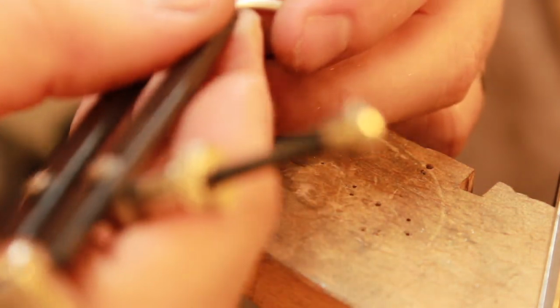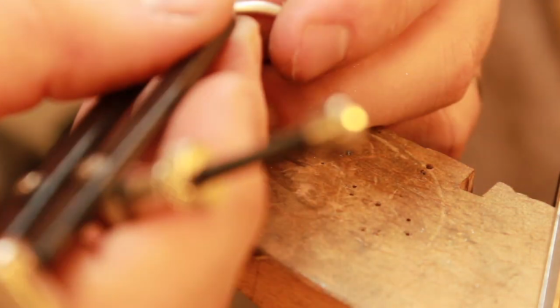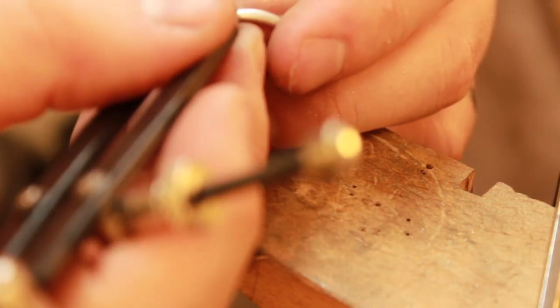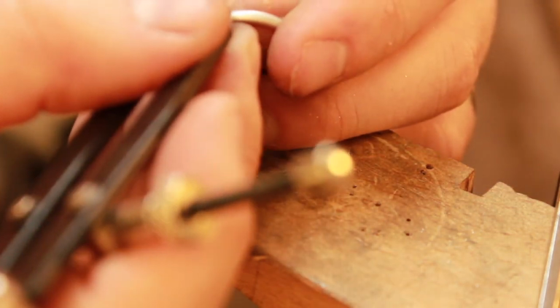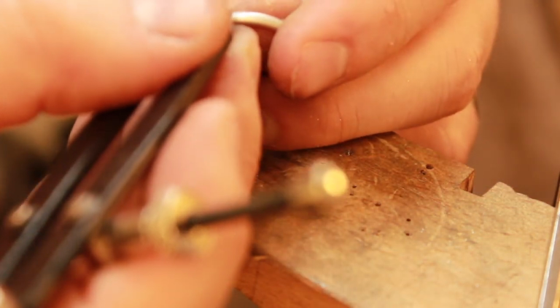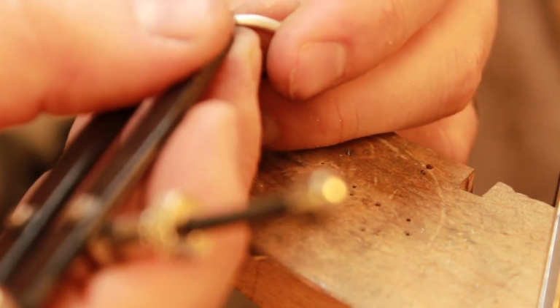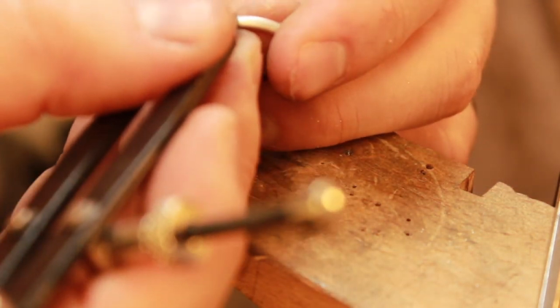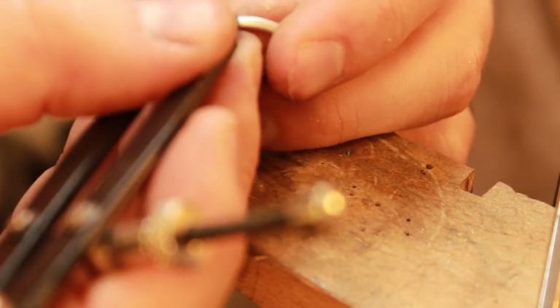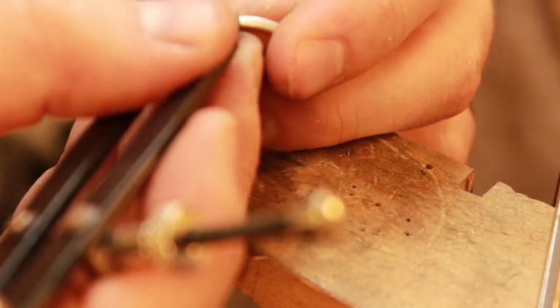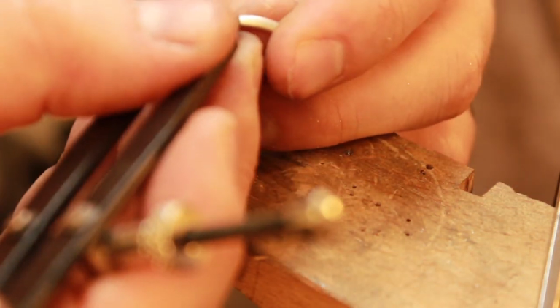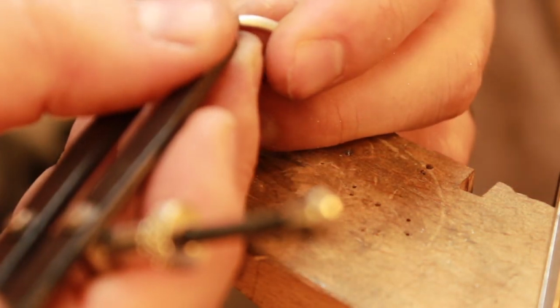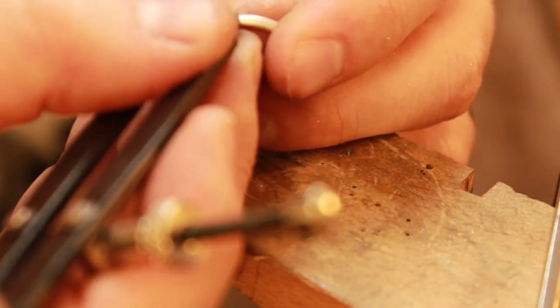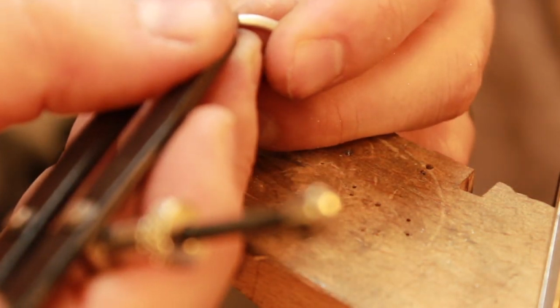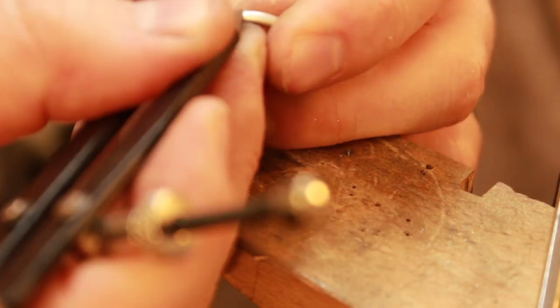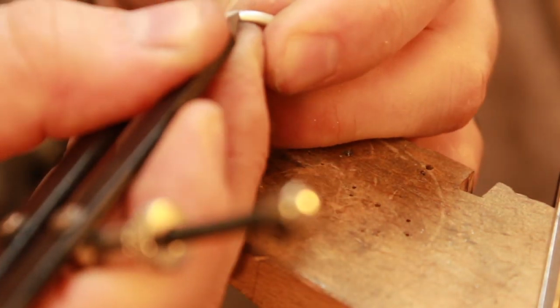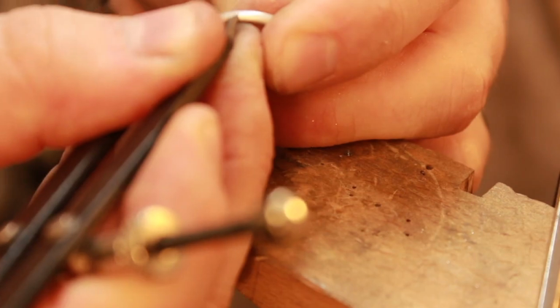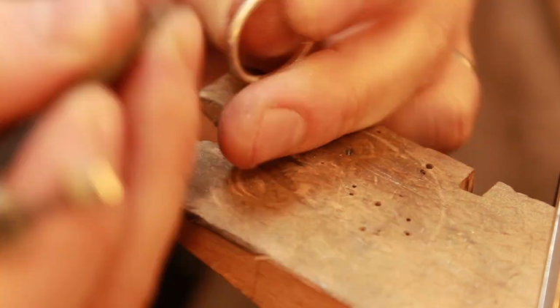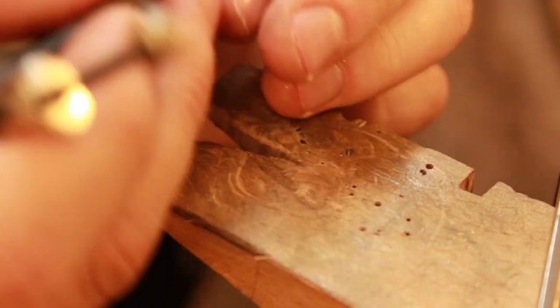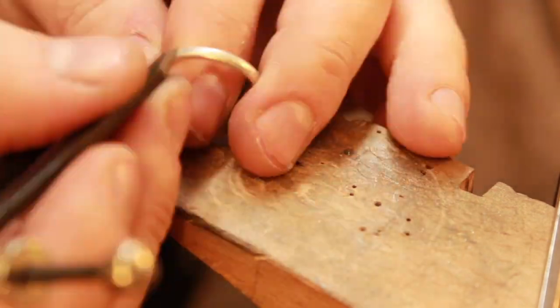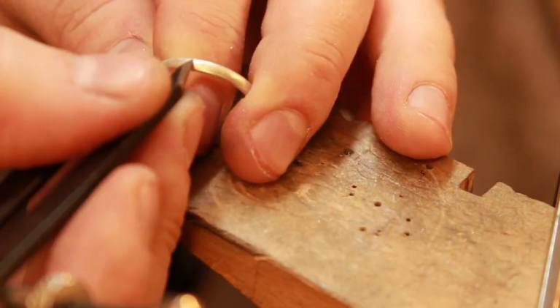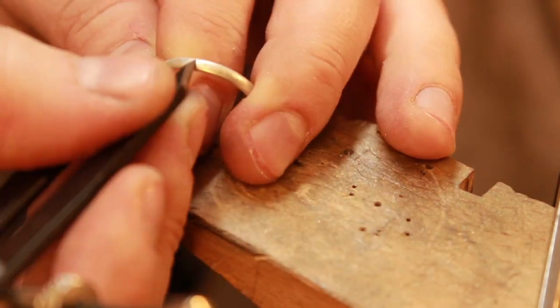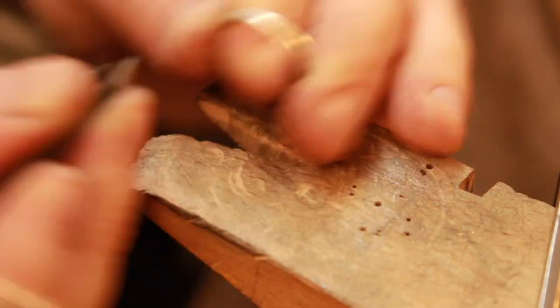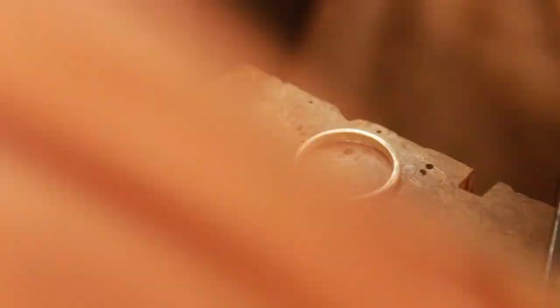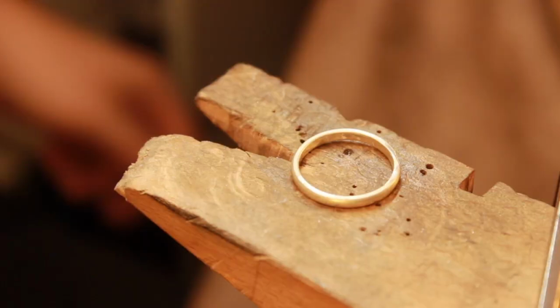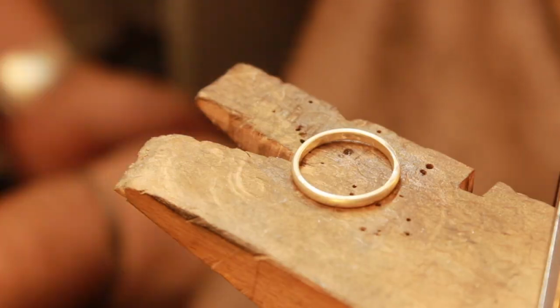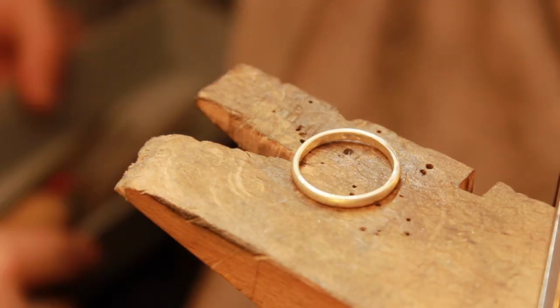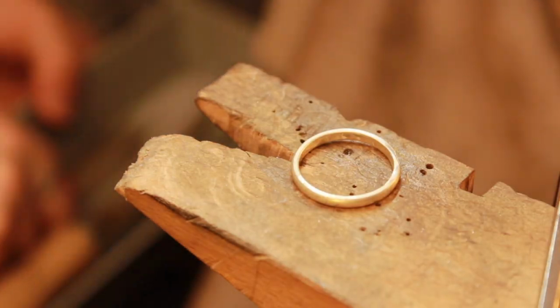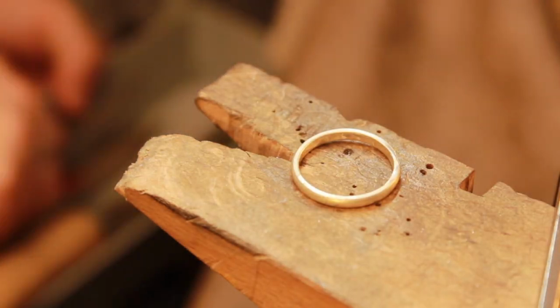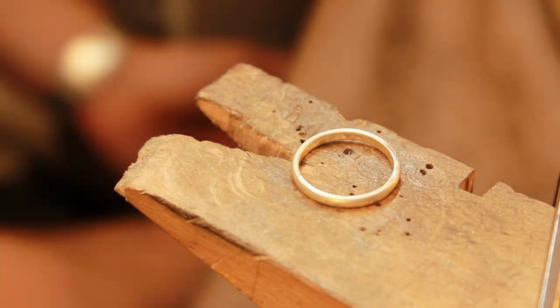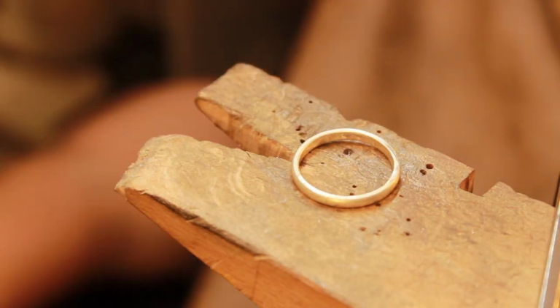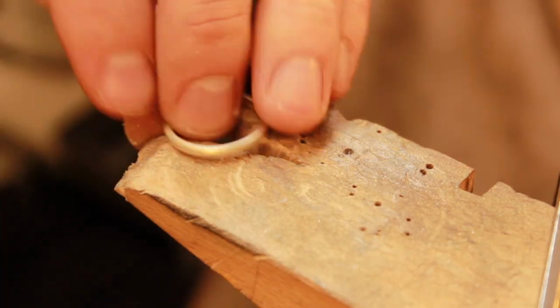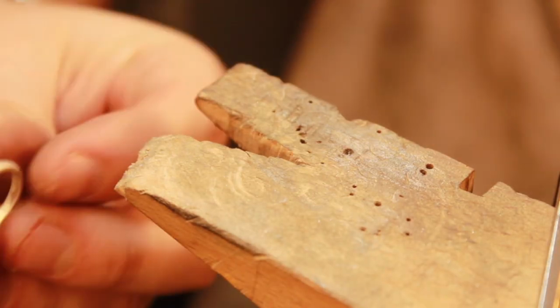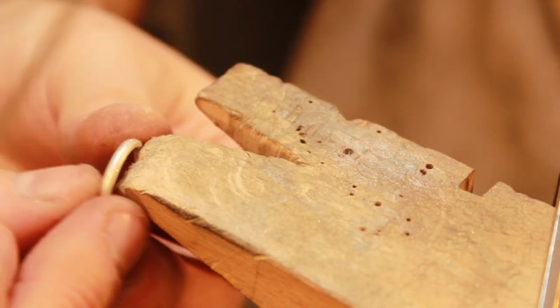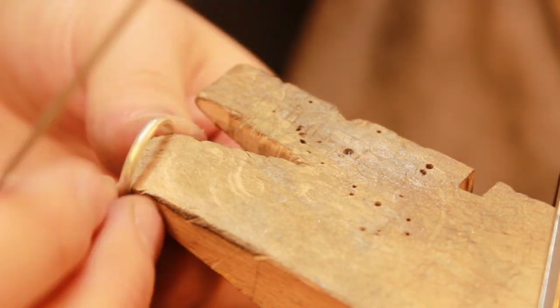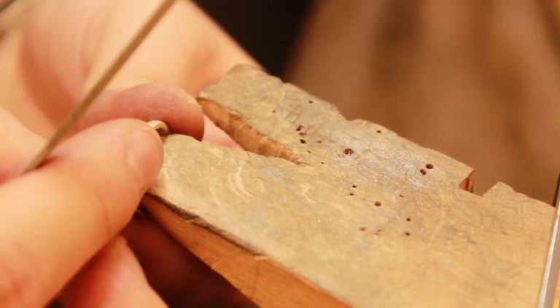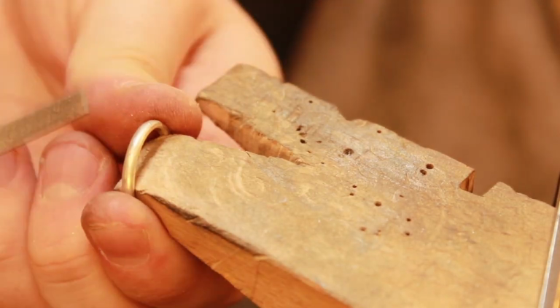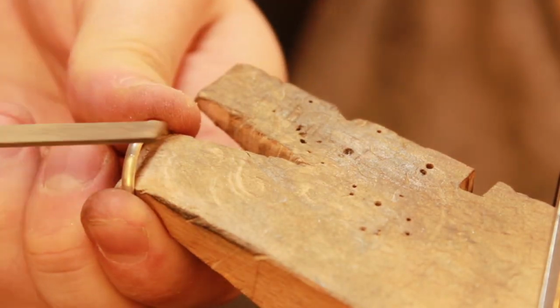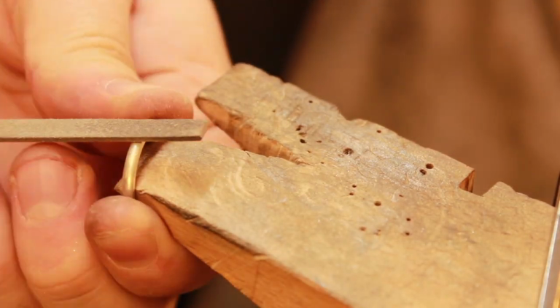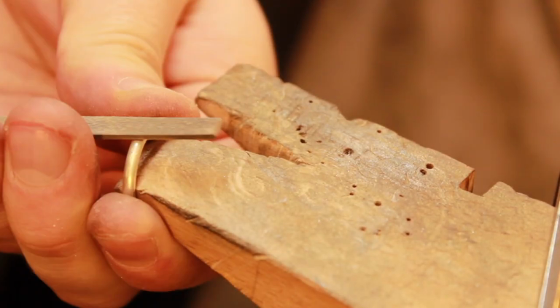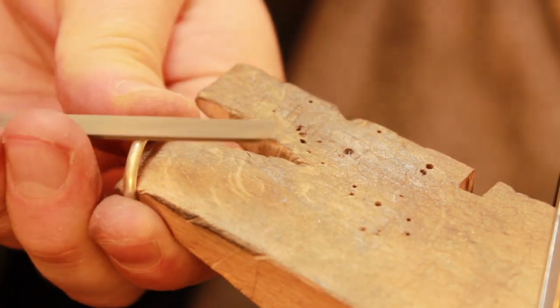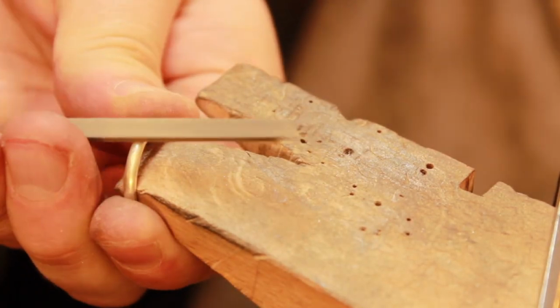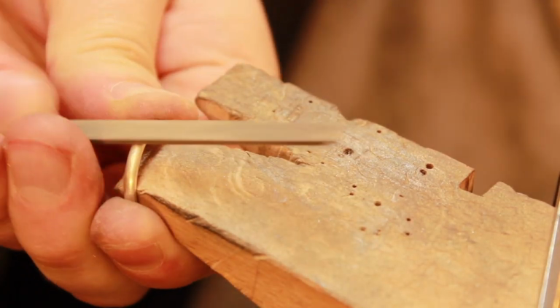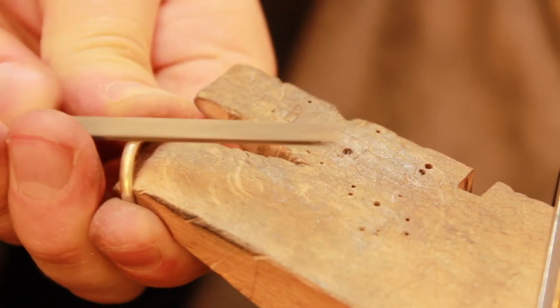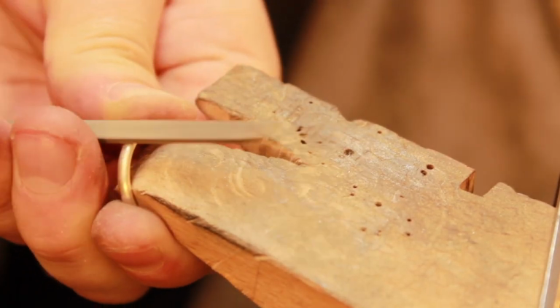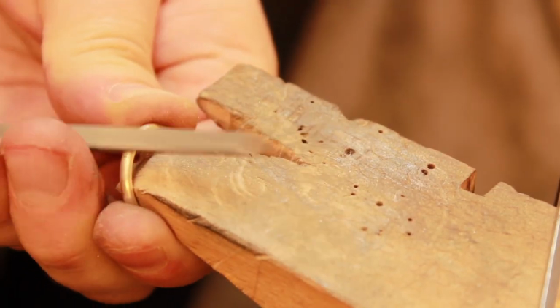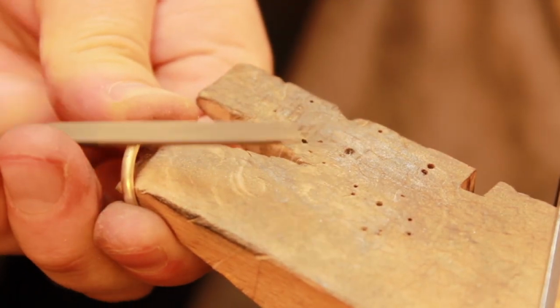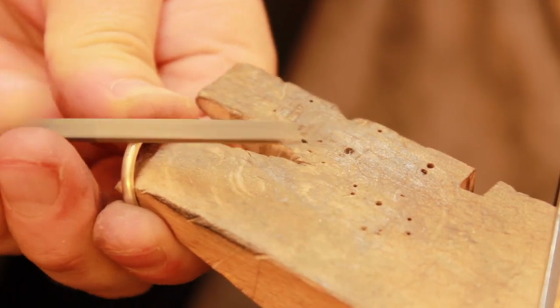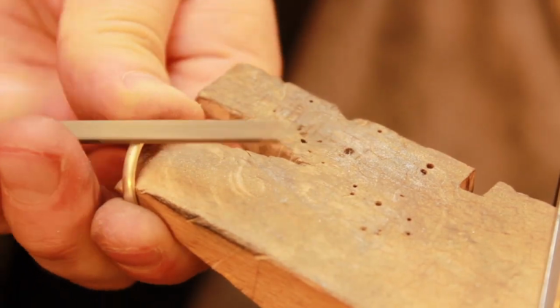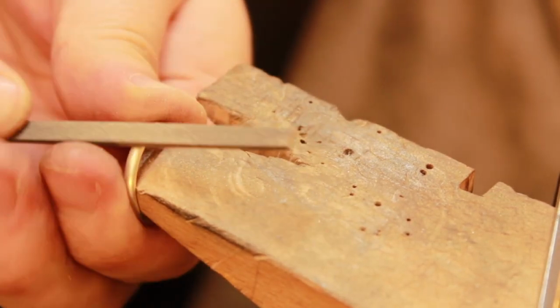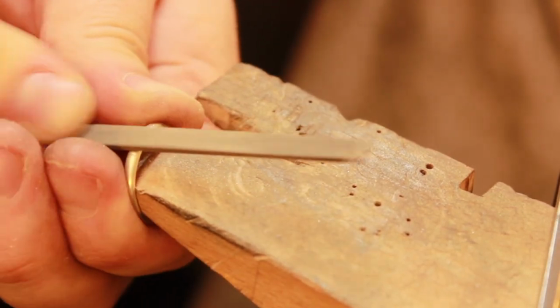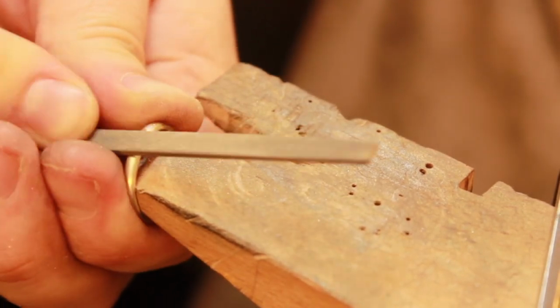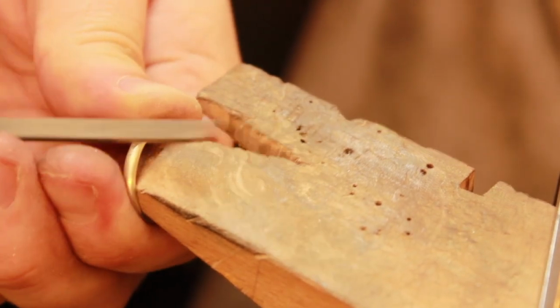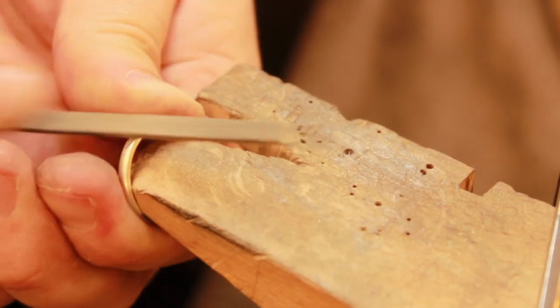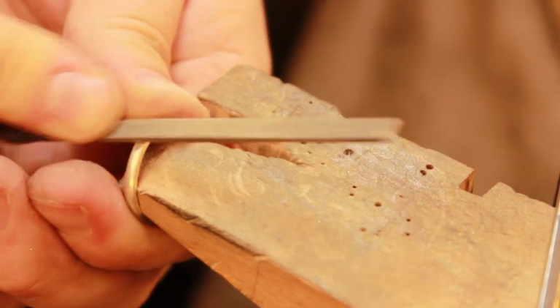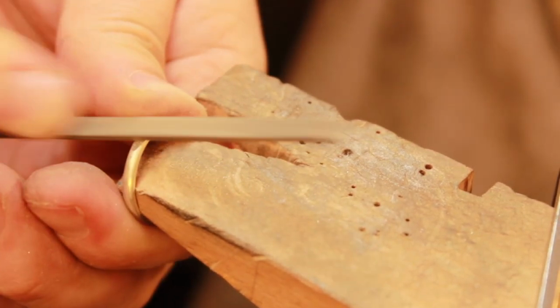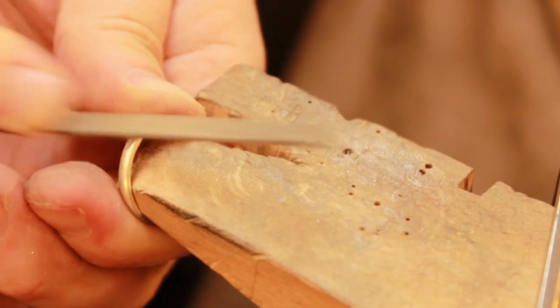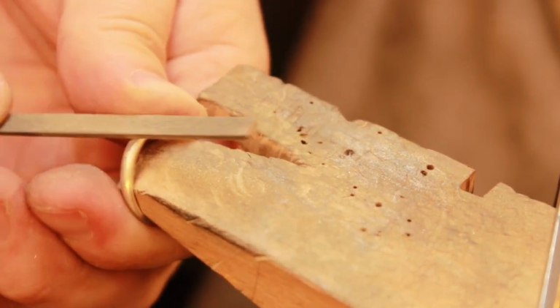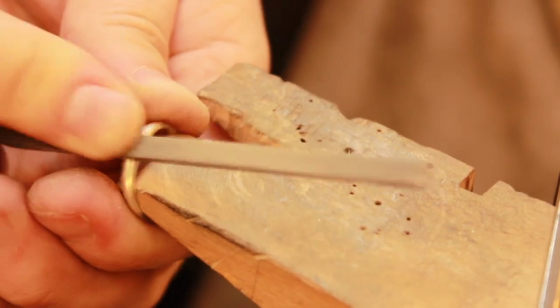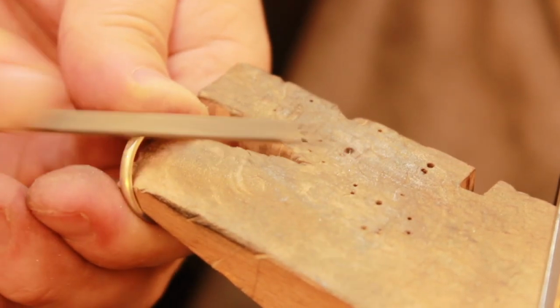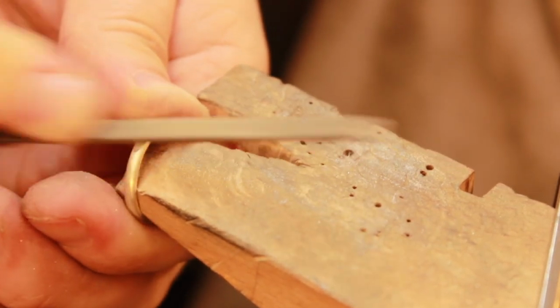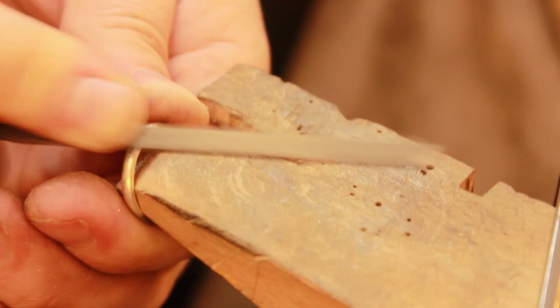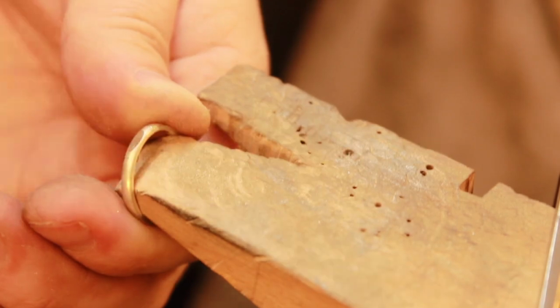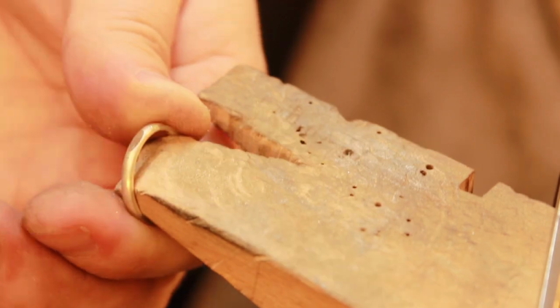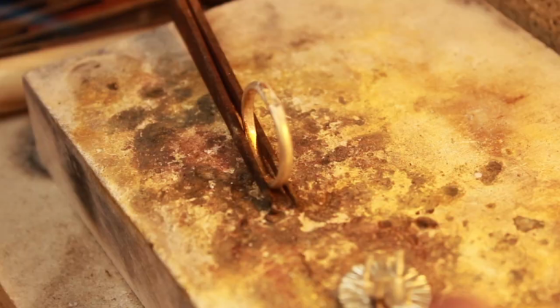The next step here is to mark out where I'm going to file so that the setting itself can sit flush against the ring and solder nicely together.